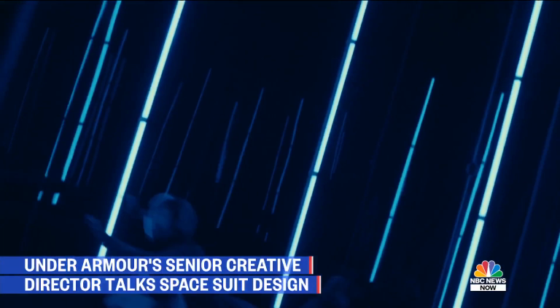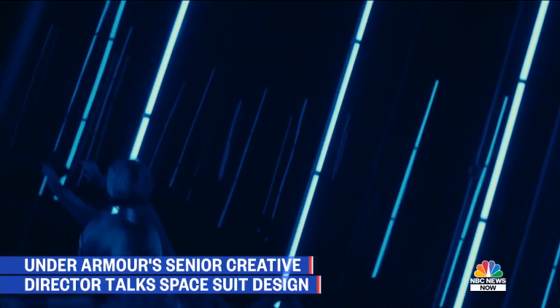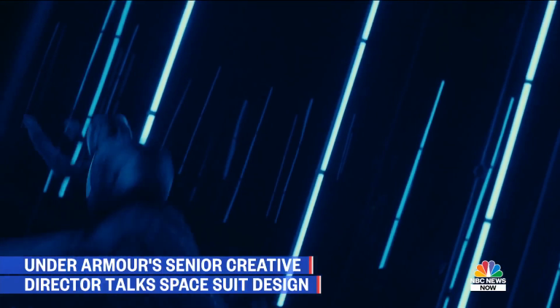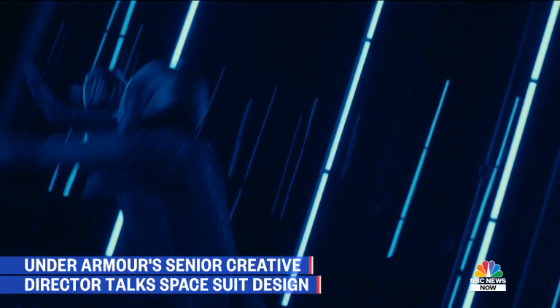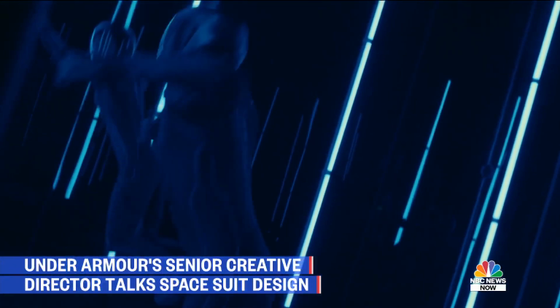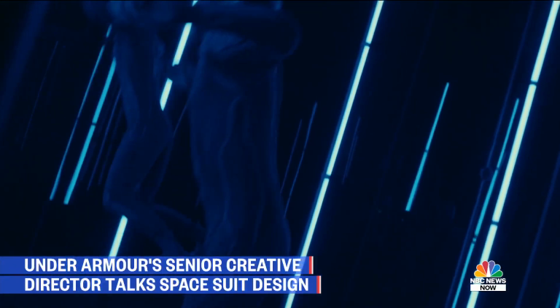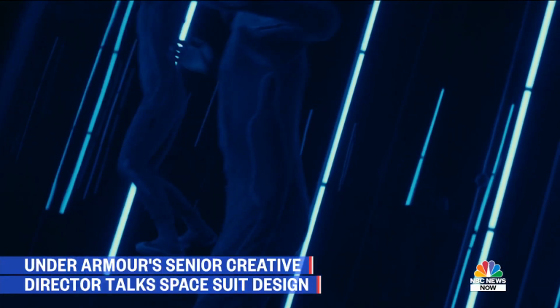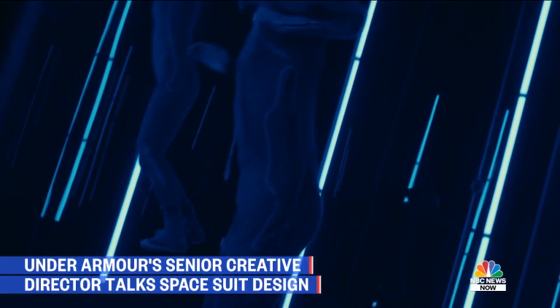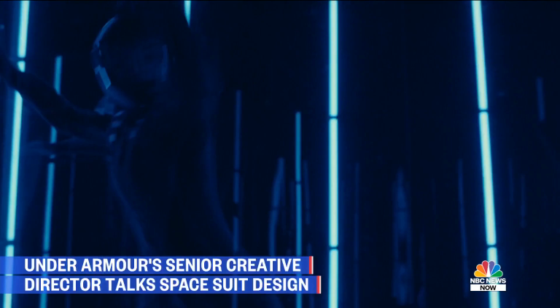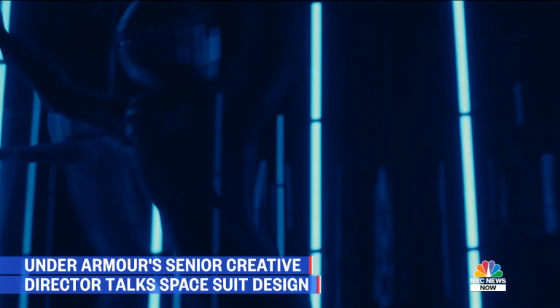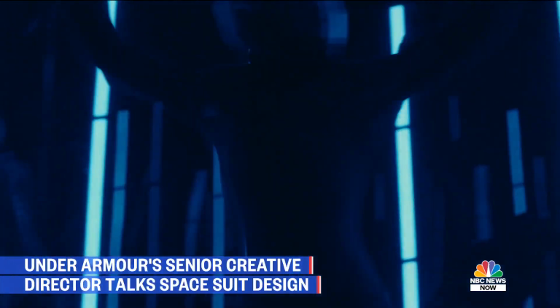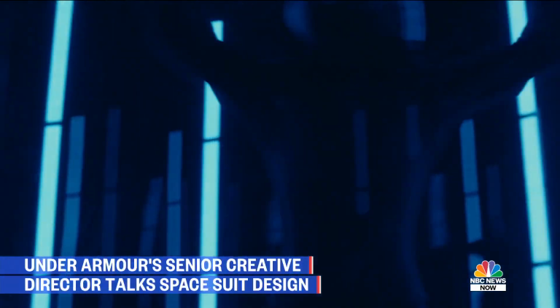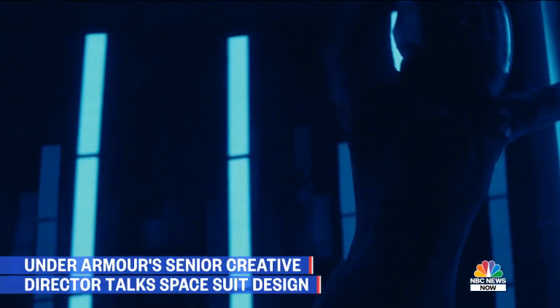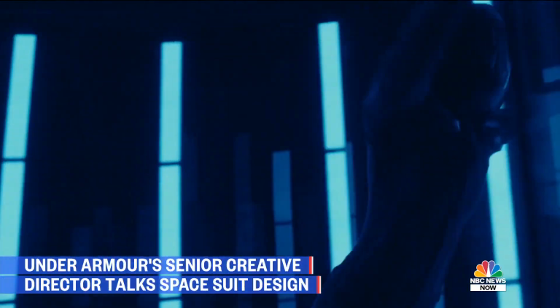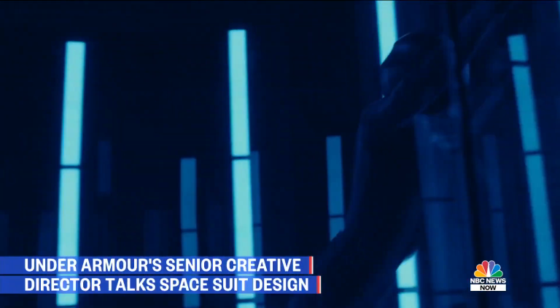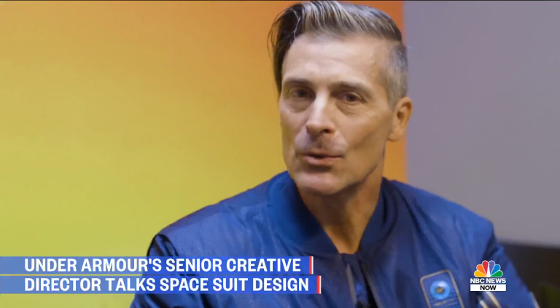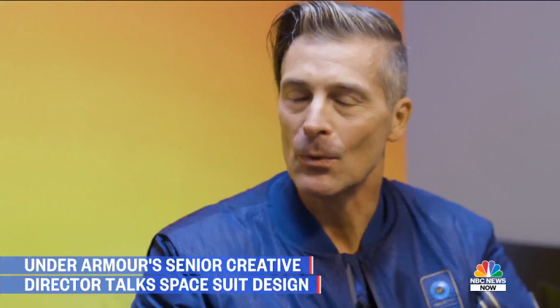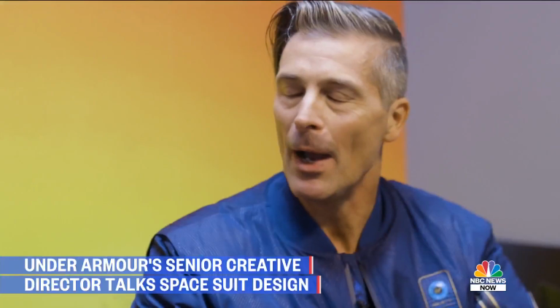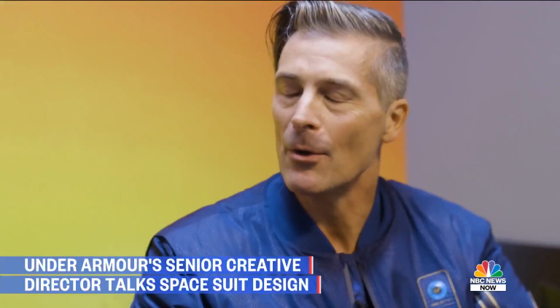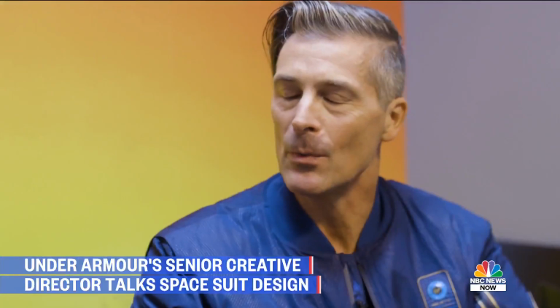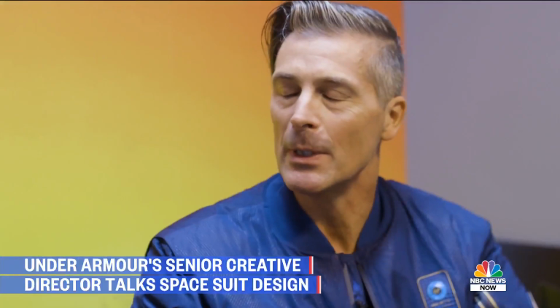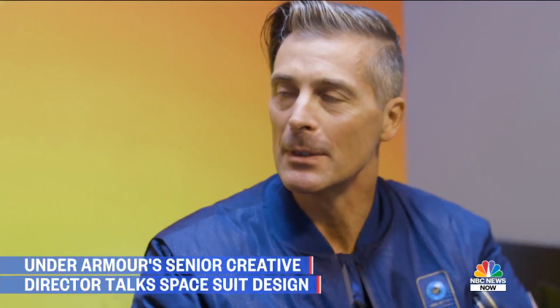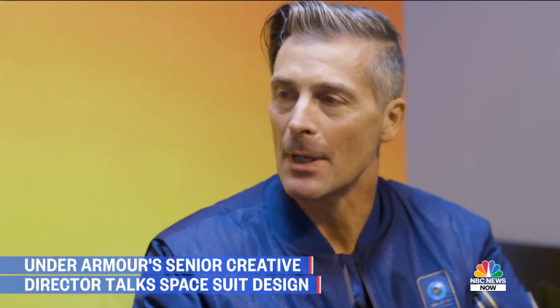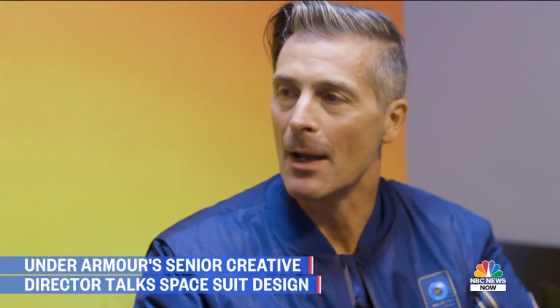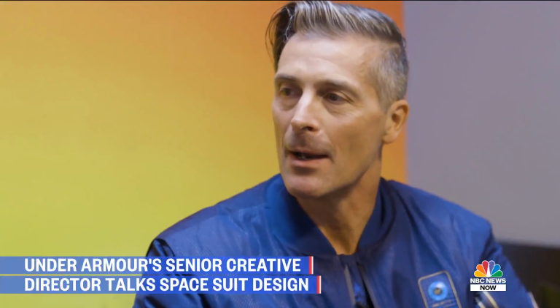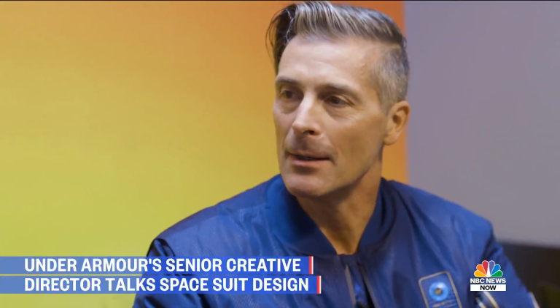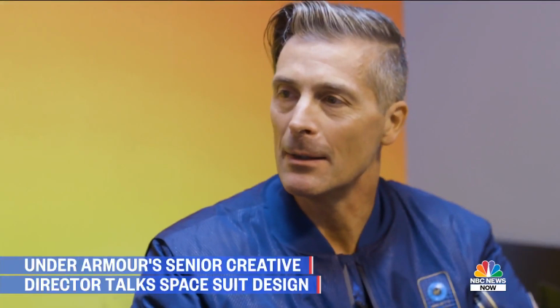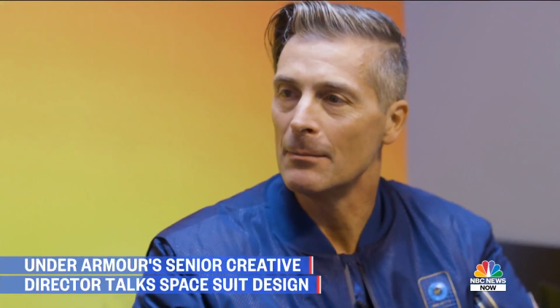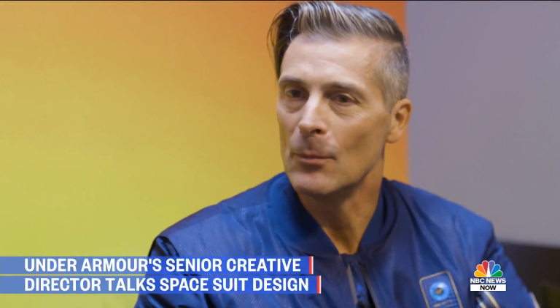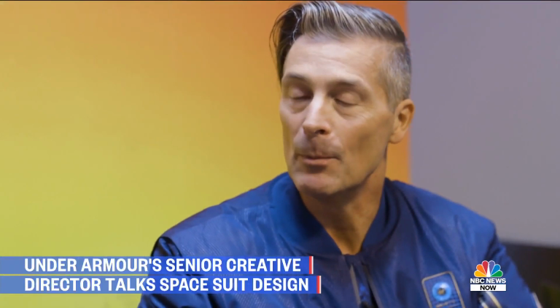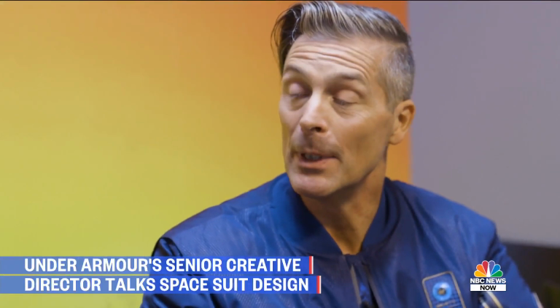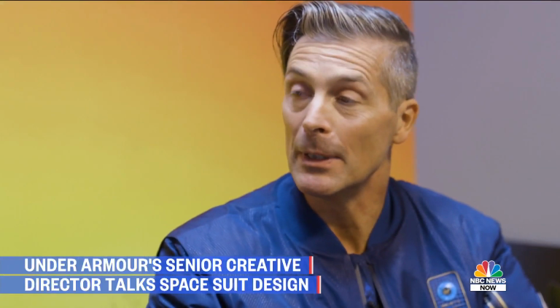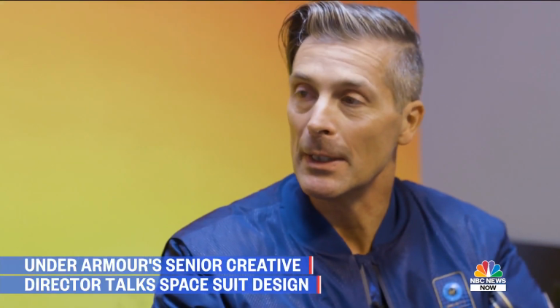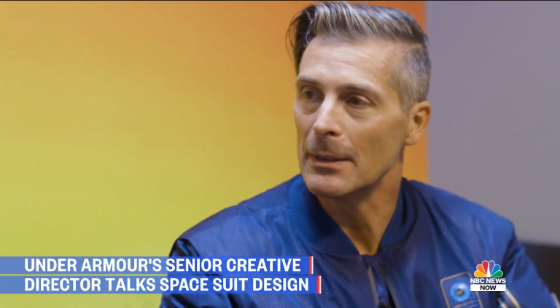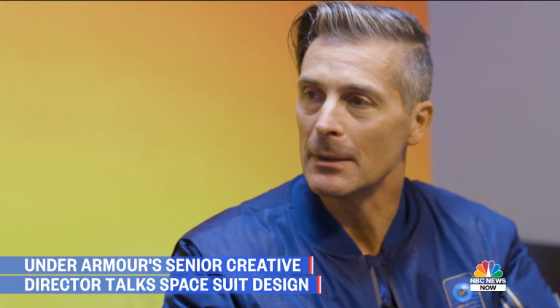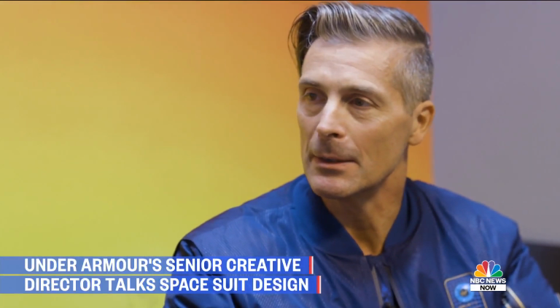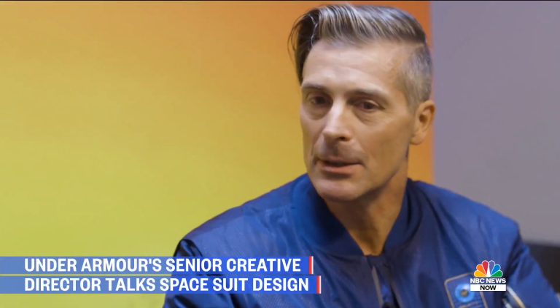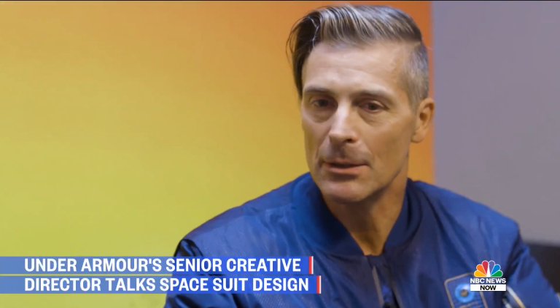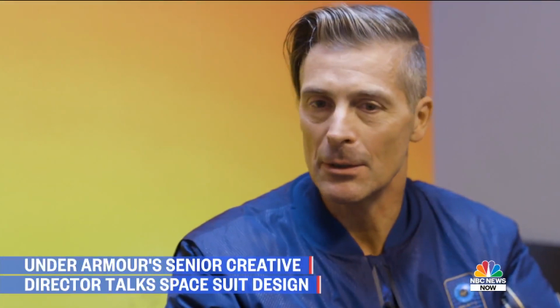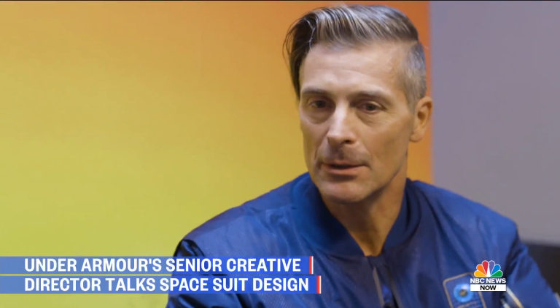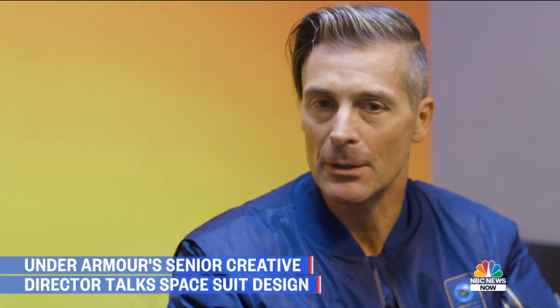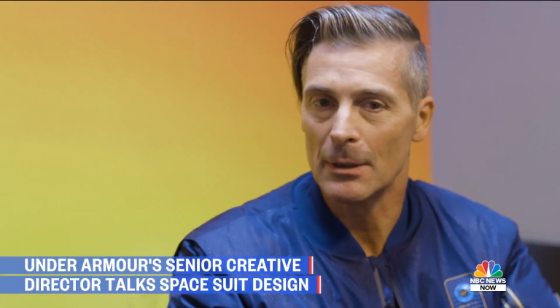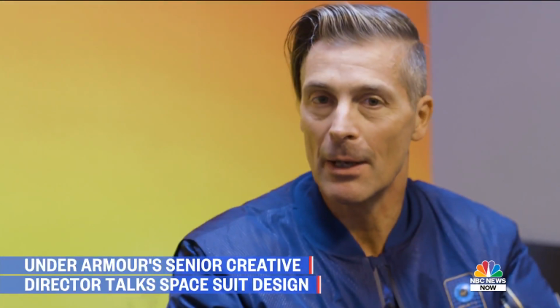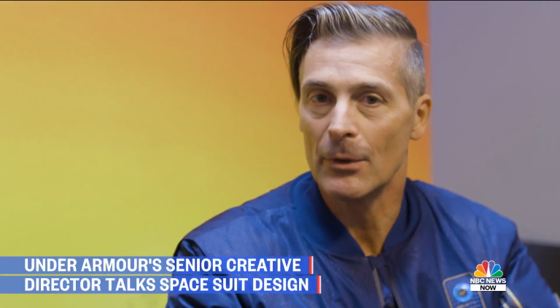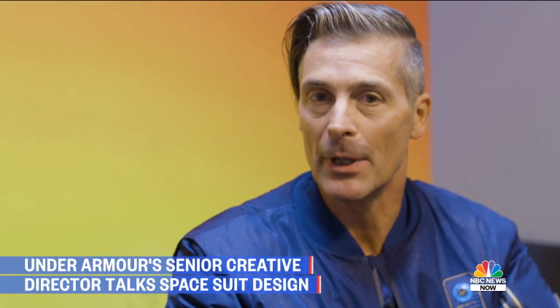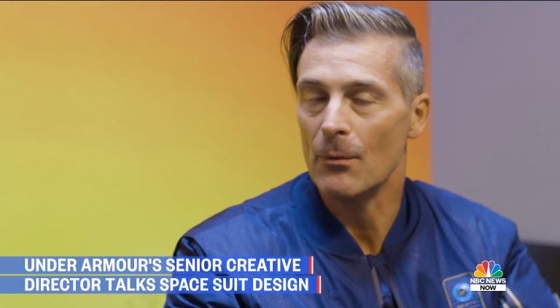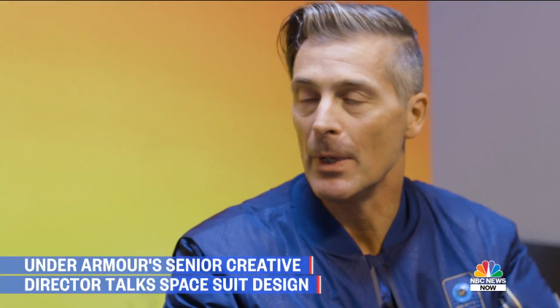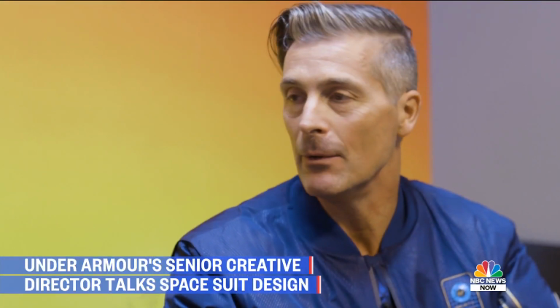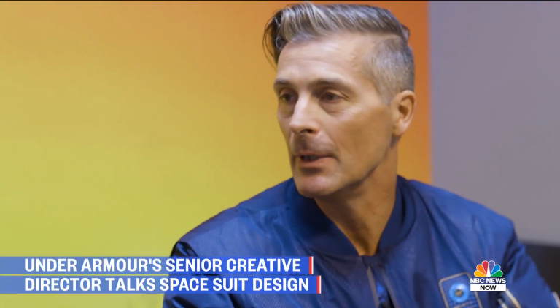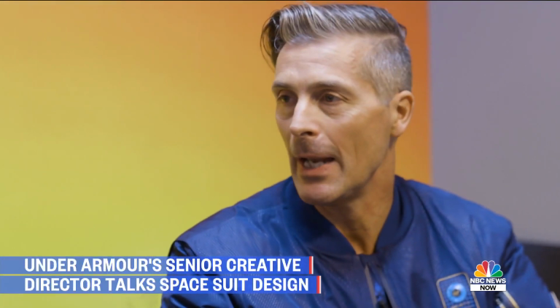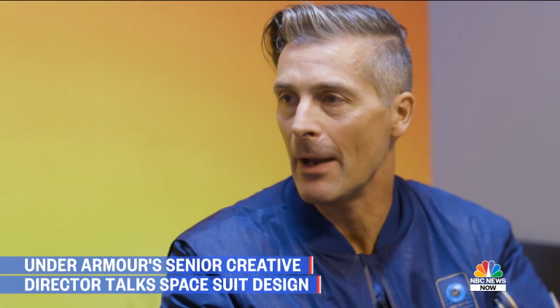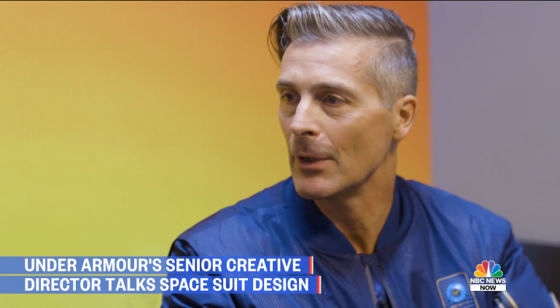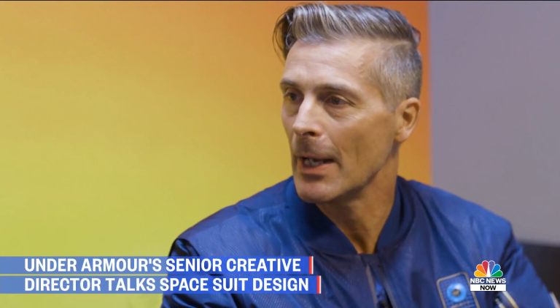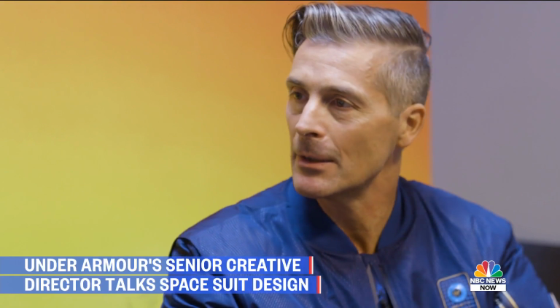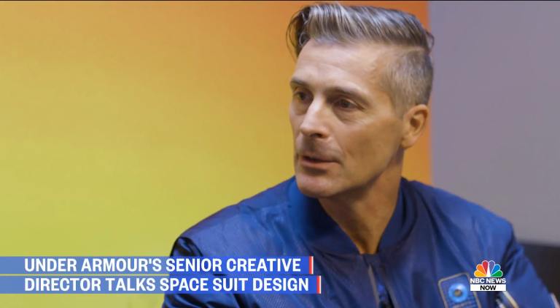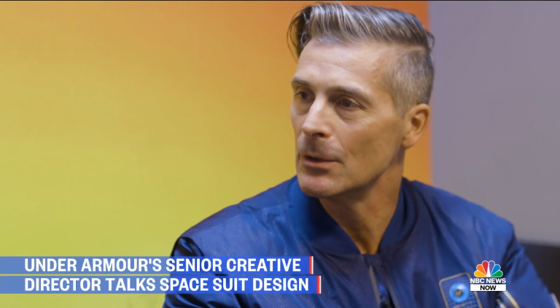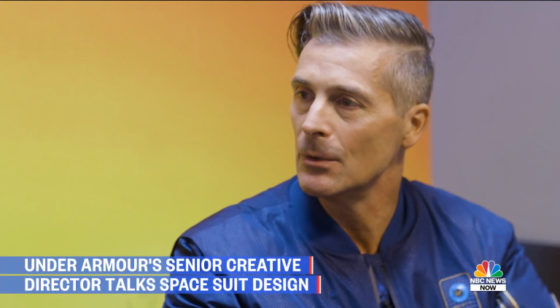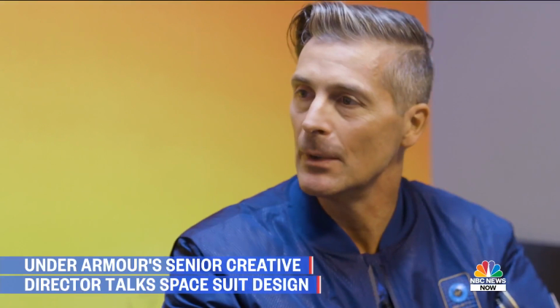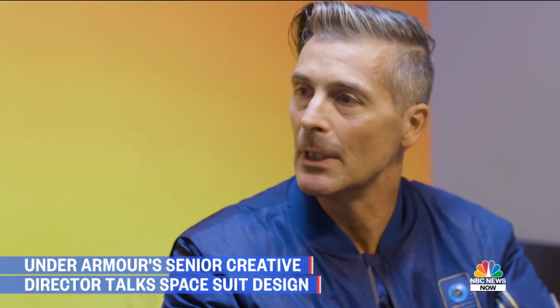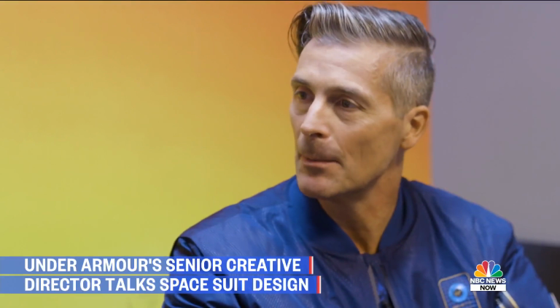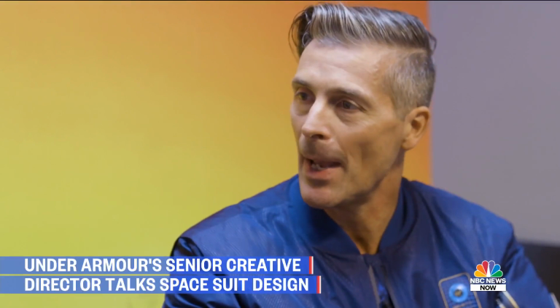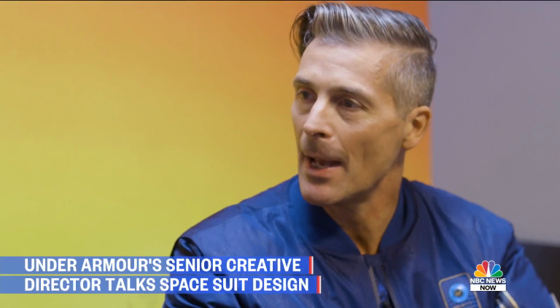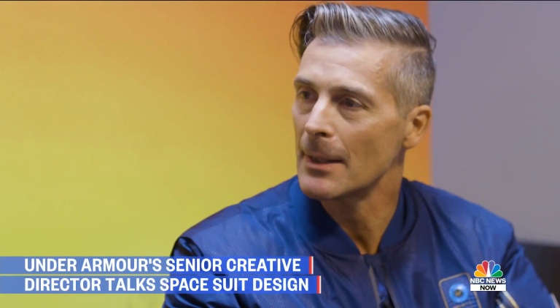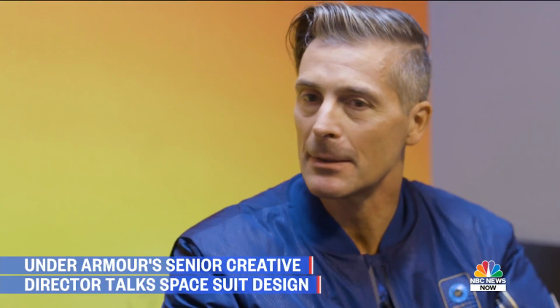They've got a base layer underneath it. So how do we design mobility into this to the level that we really haven't had to do in the past?